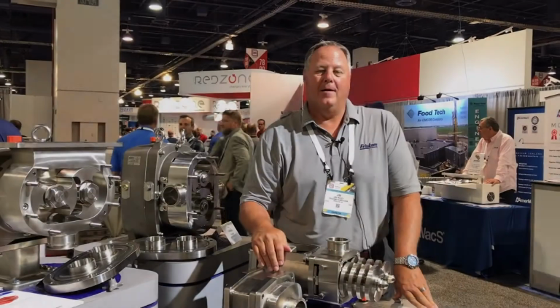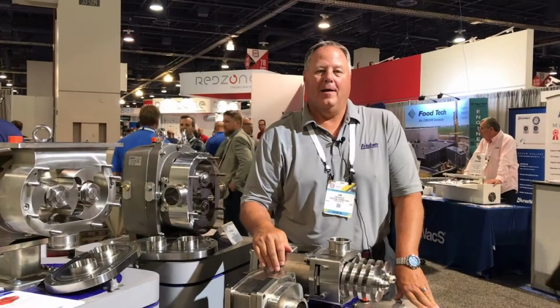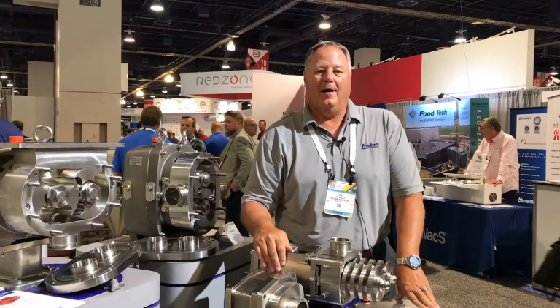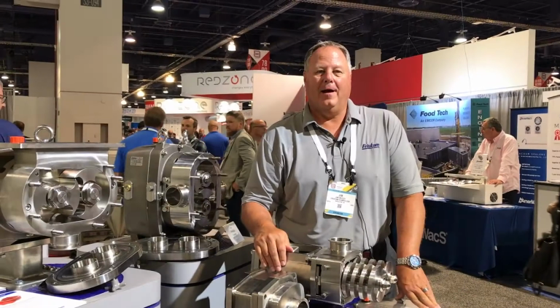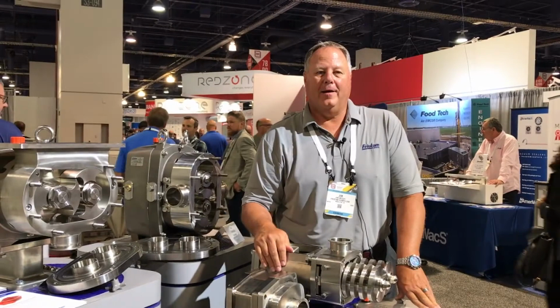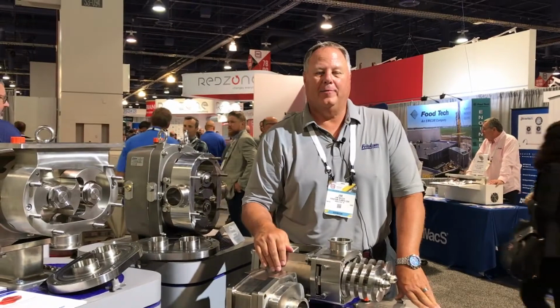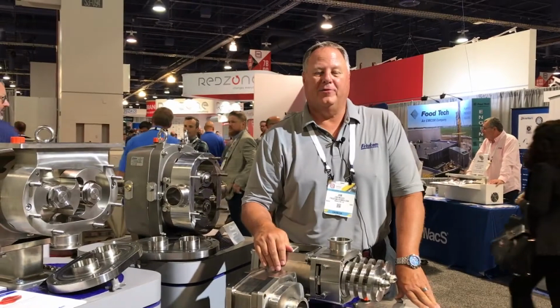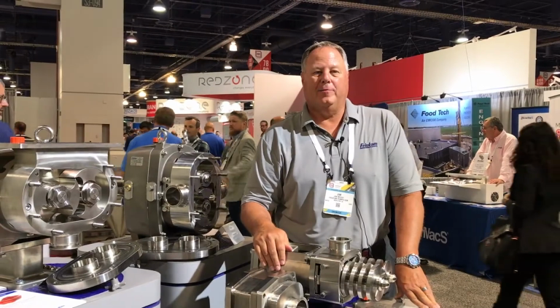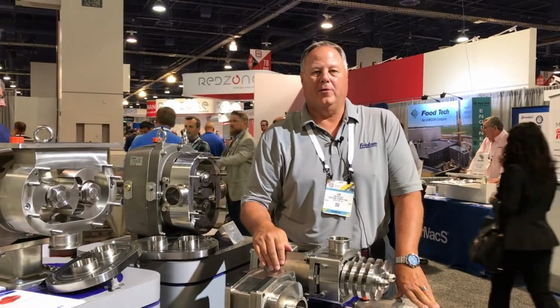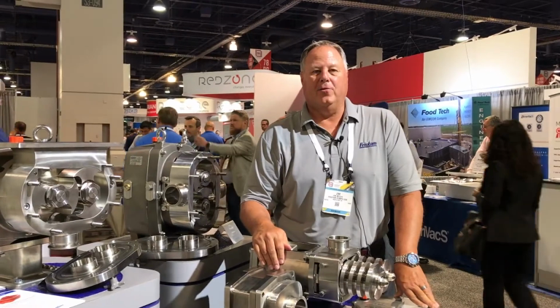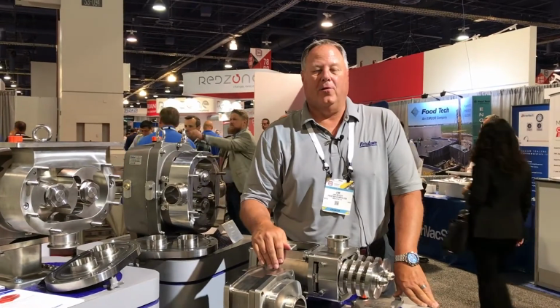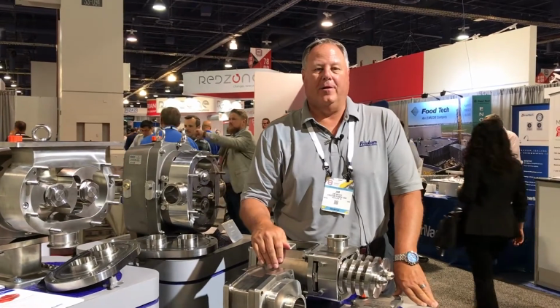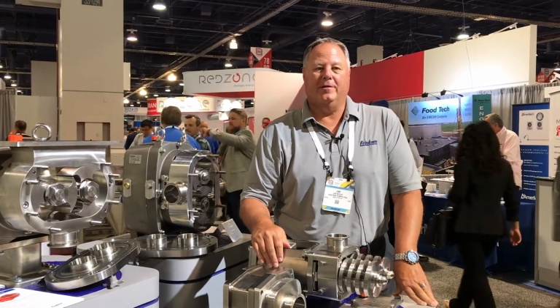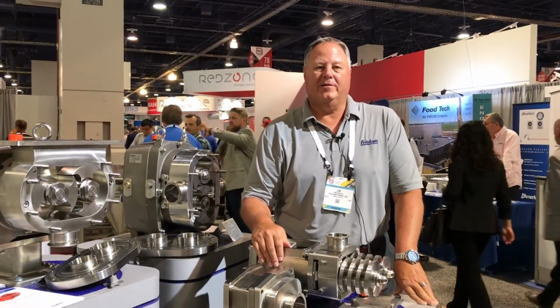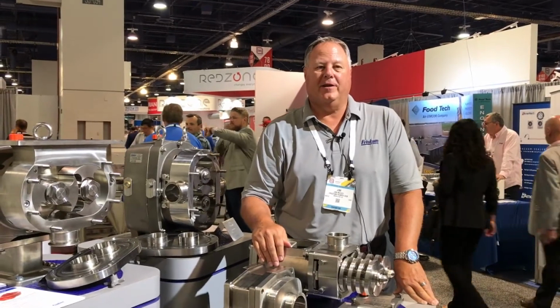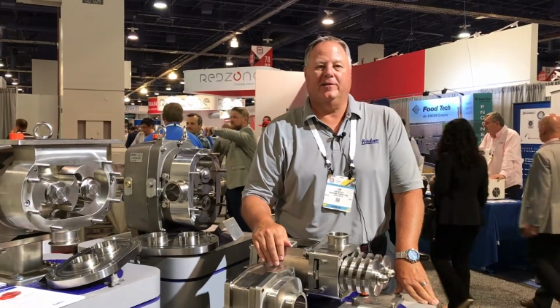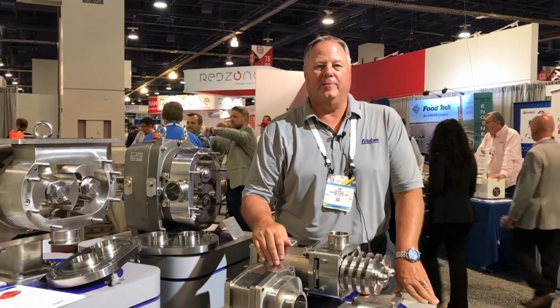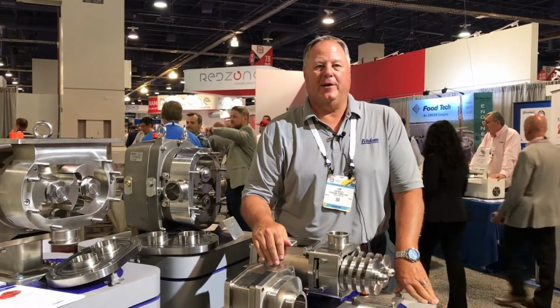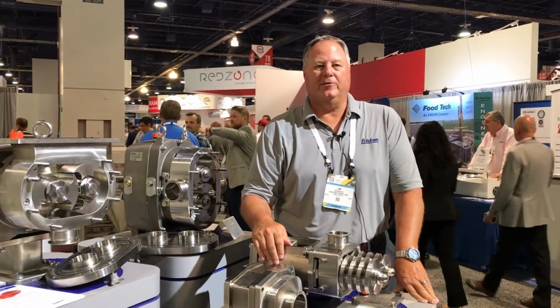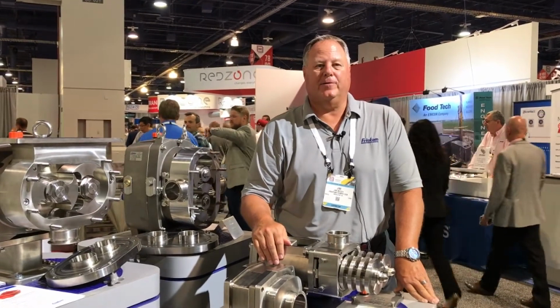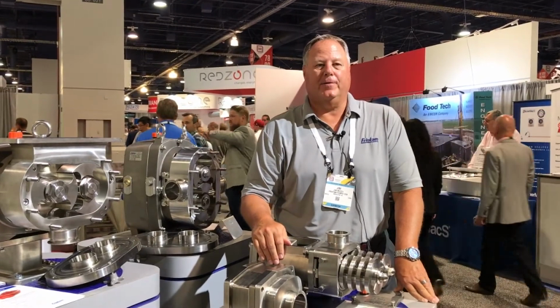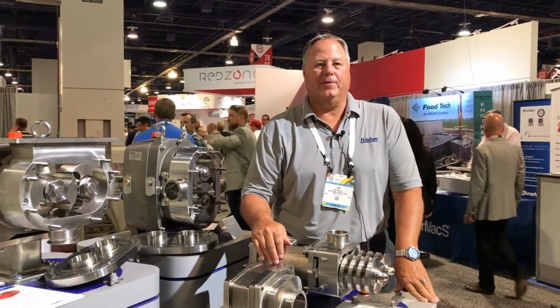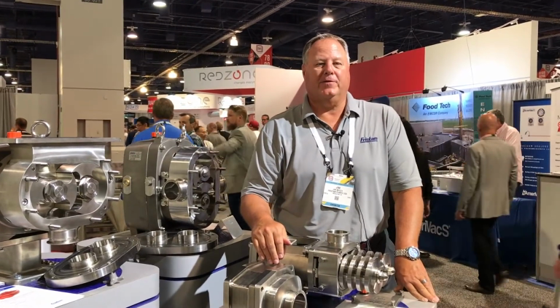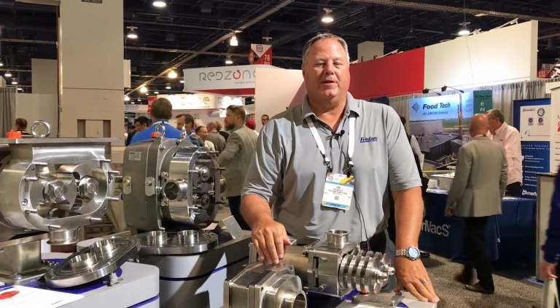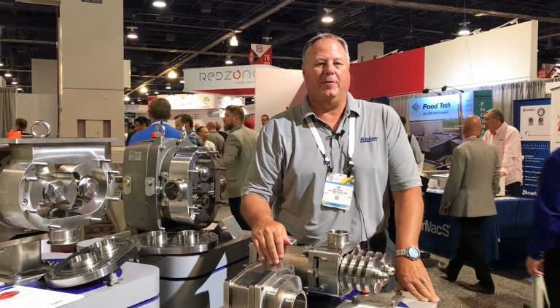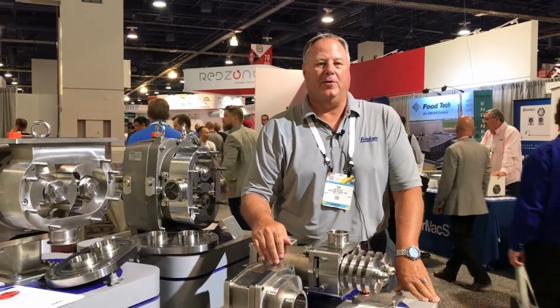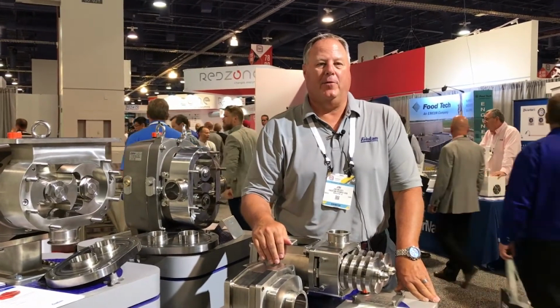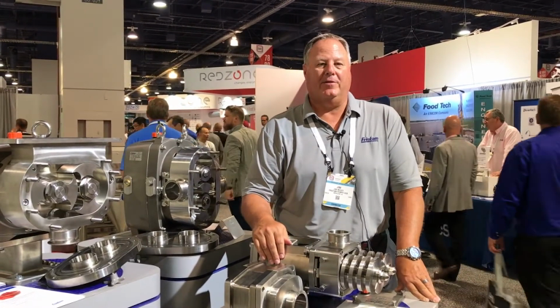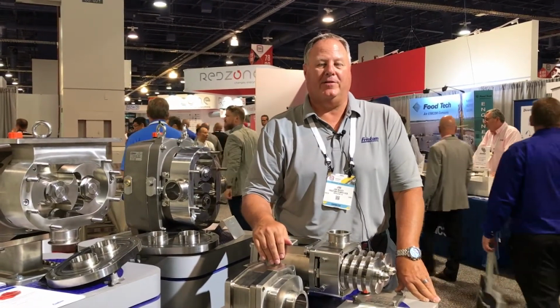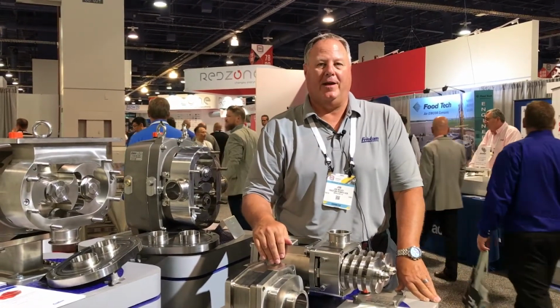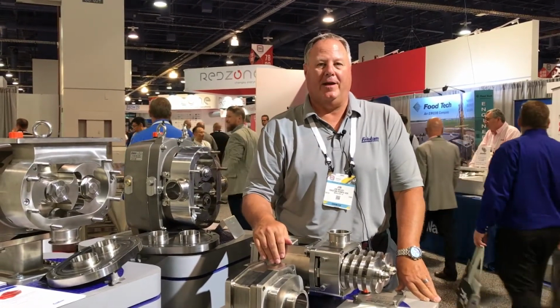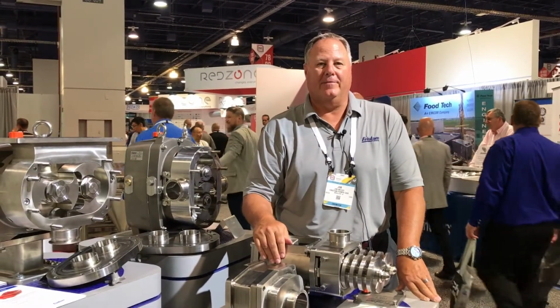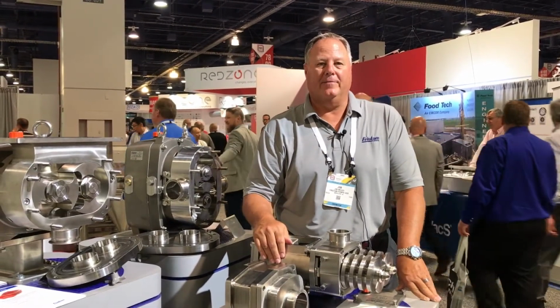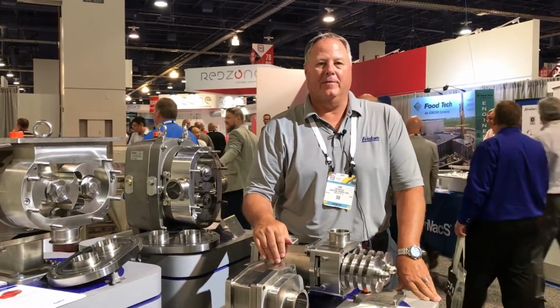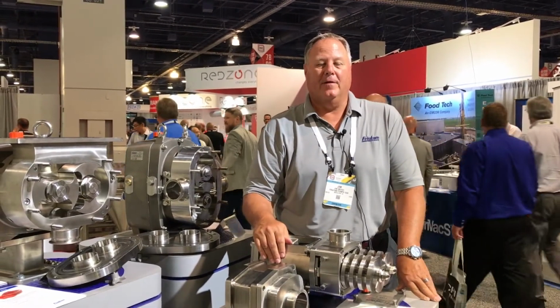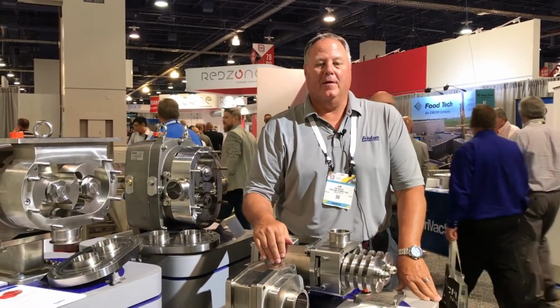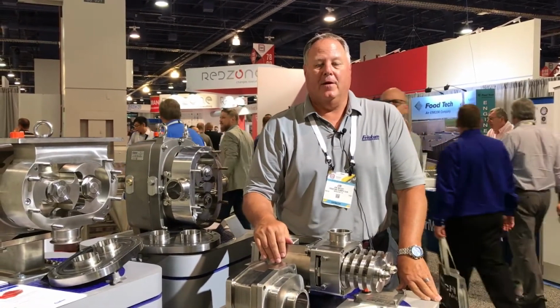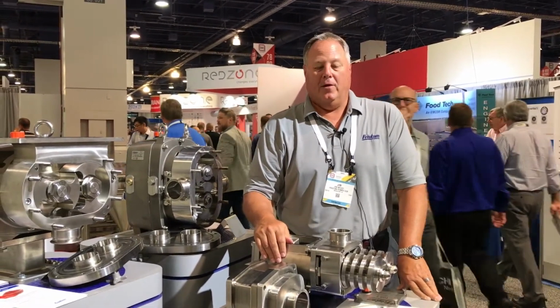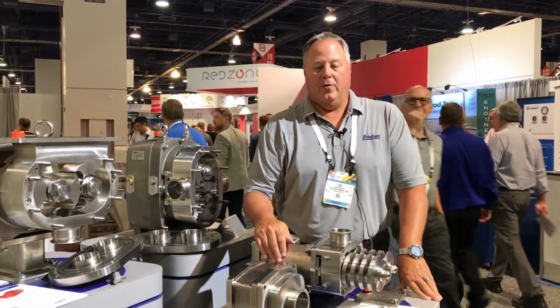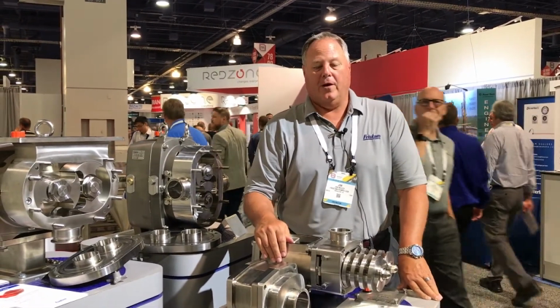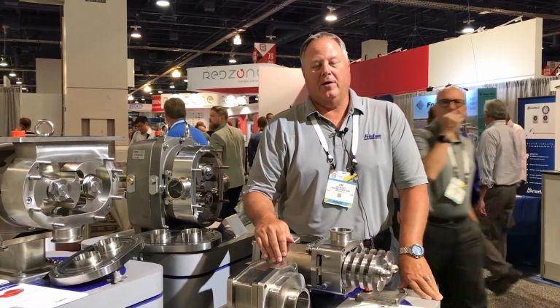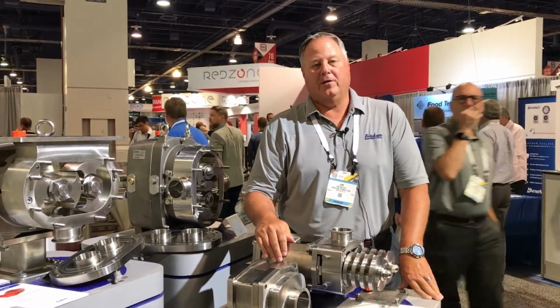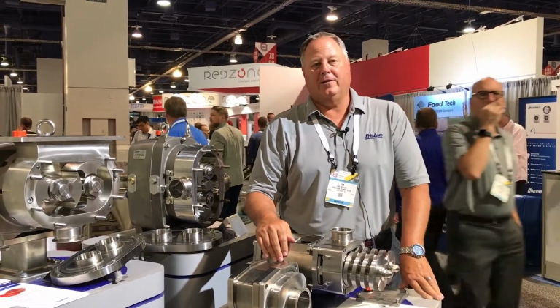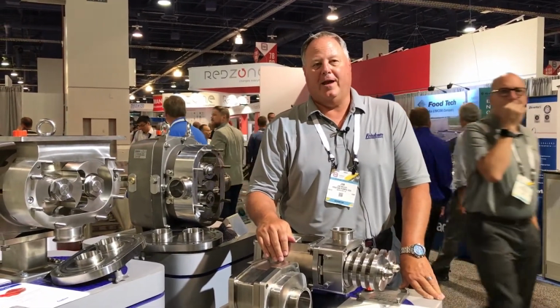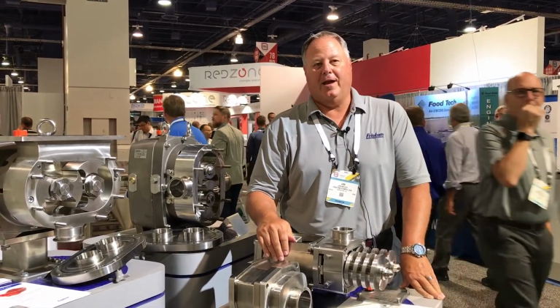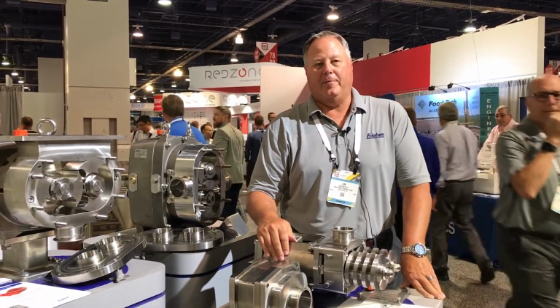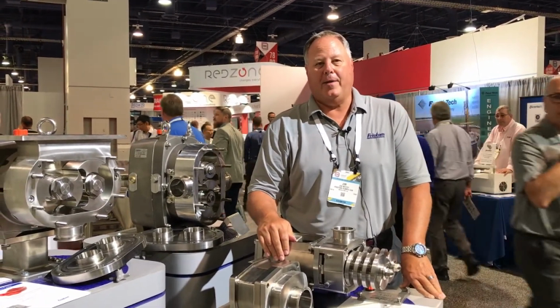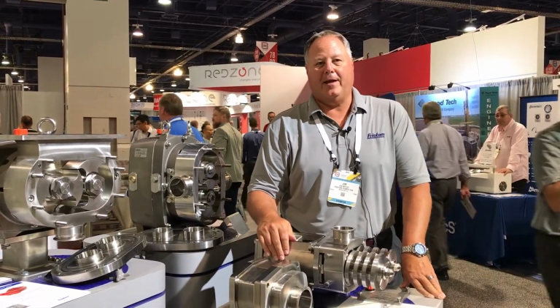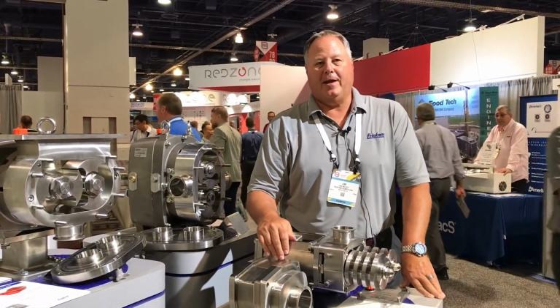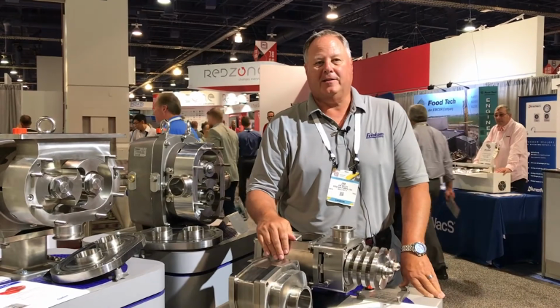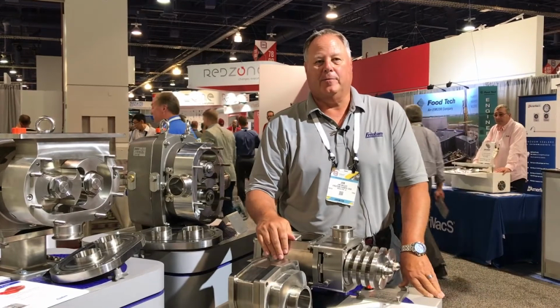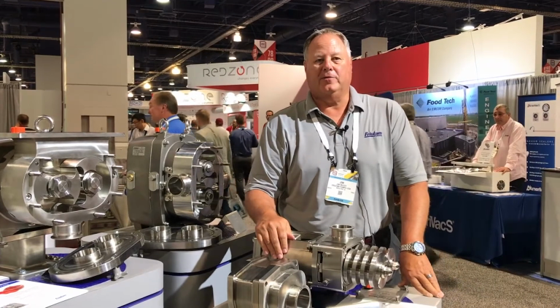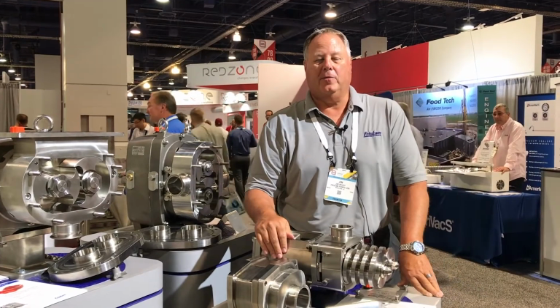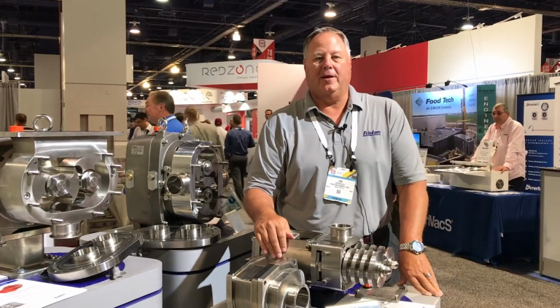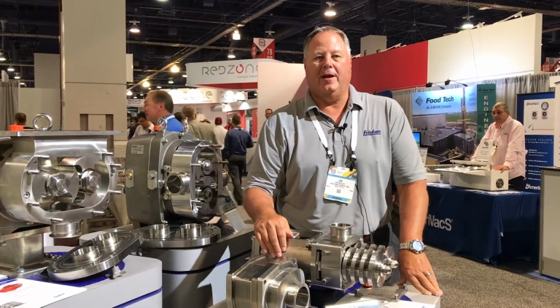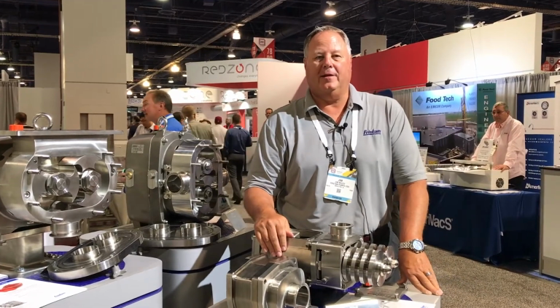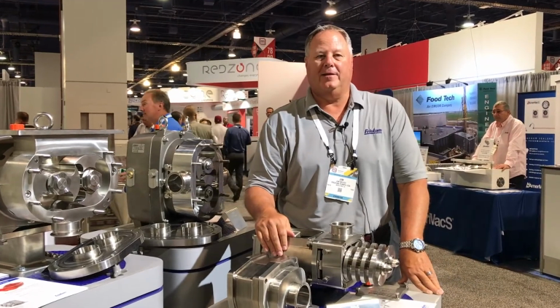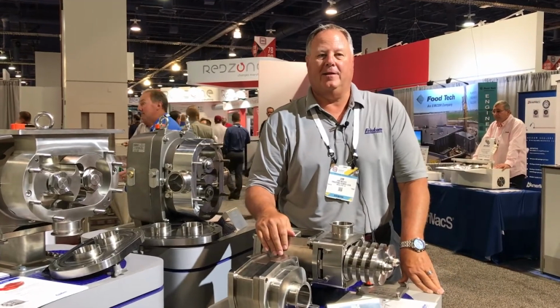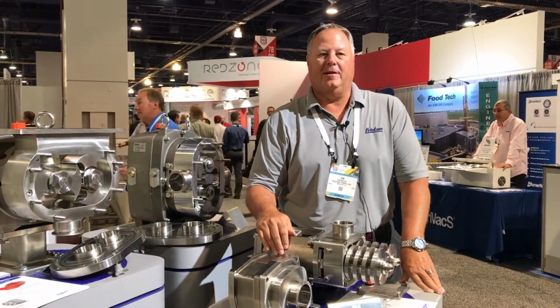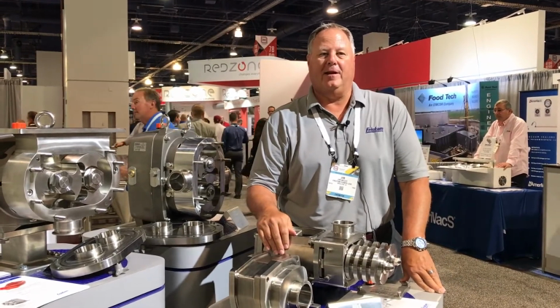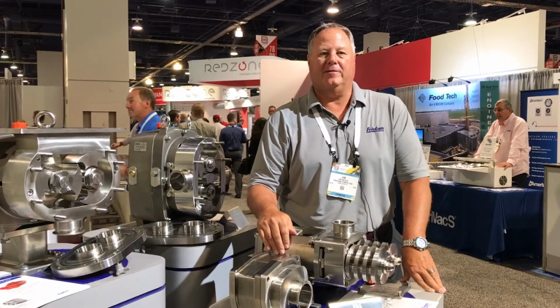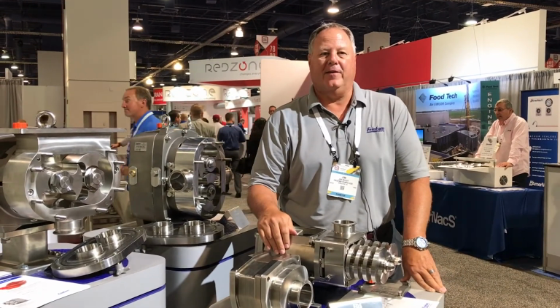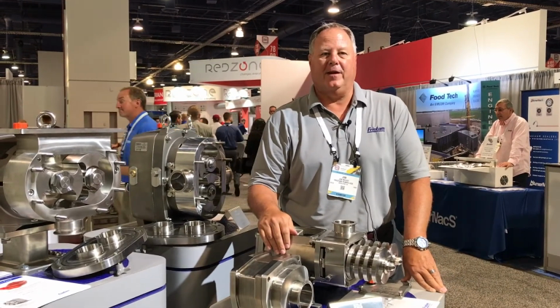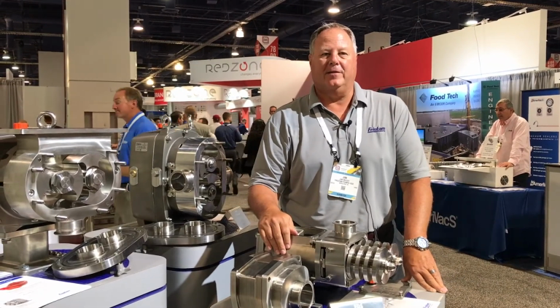Hi, I'm Jim McCoy, sales manager for Fristam USA. We are here today at PAC Expo 2019 in Las Vegas.